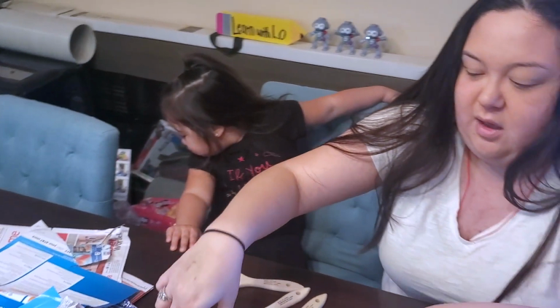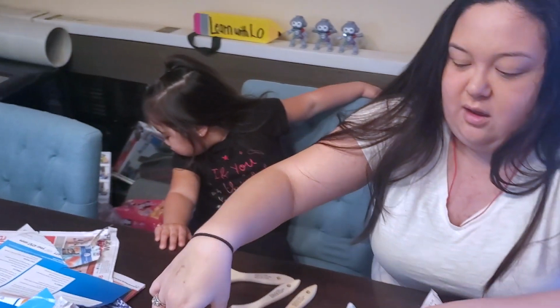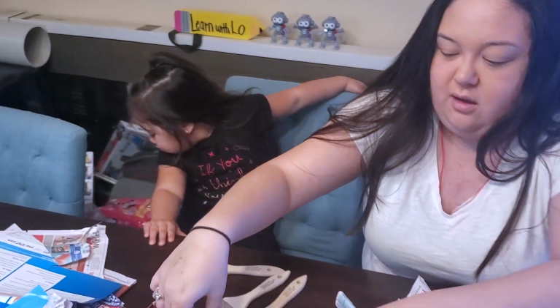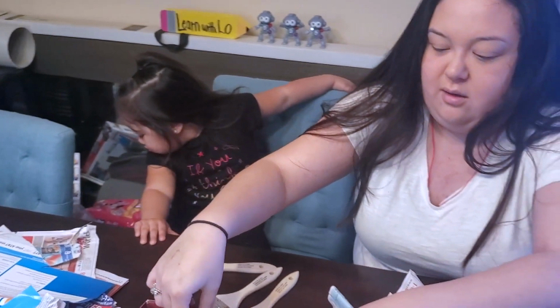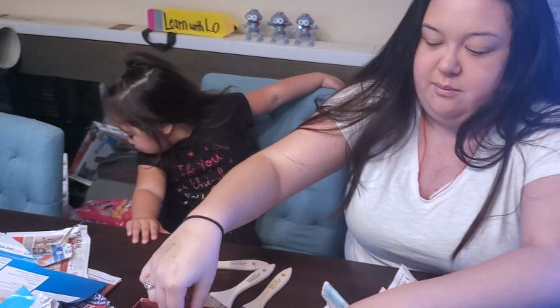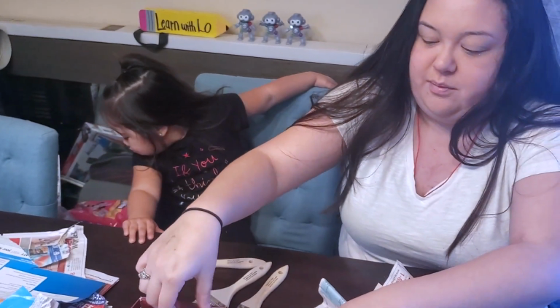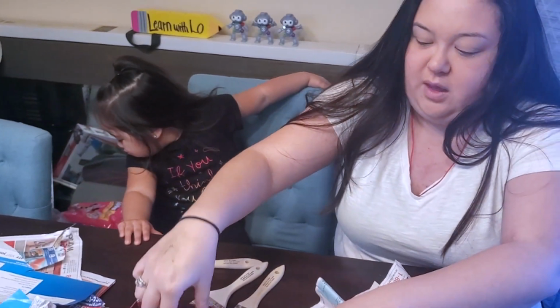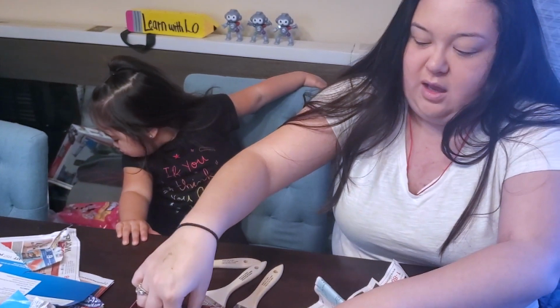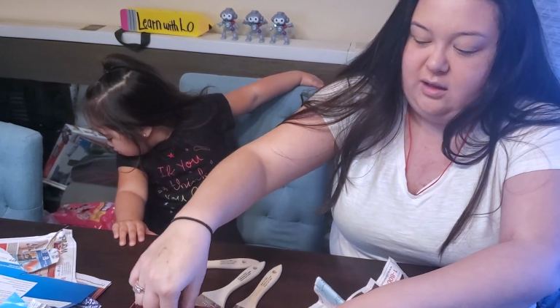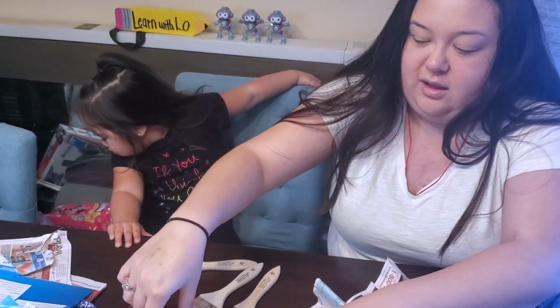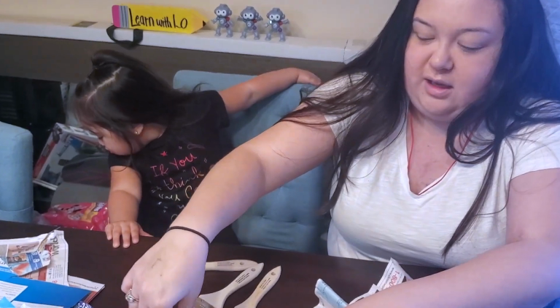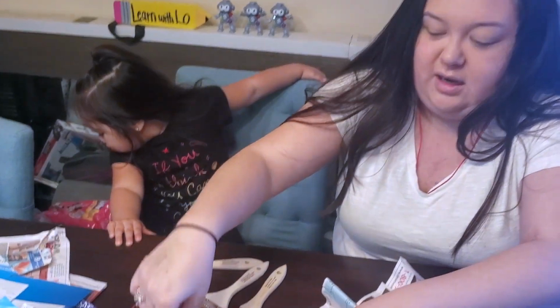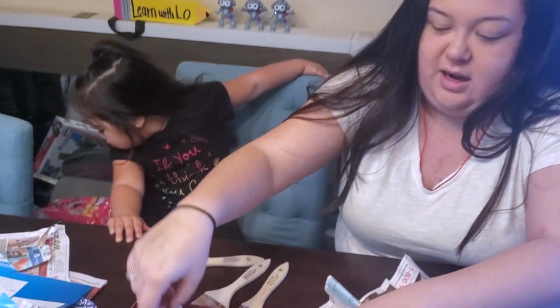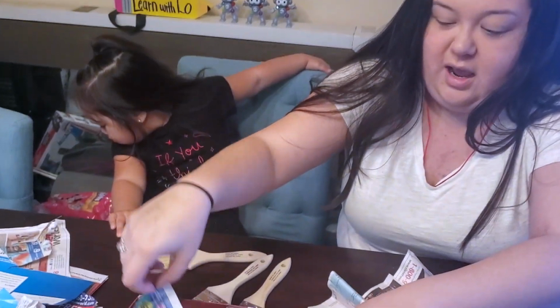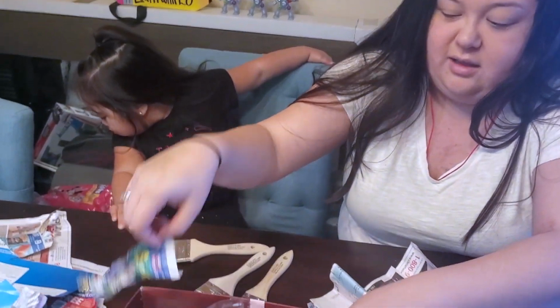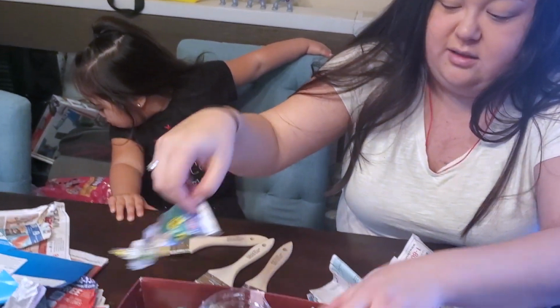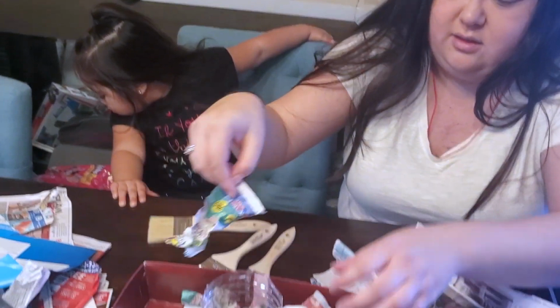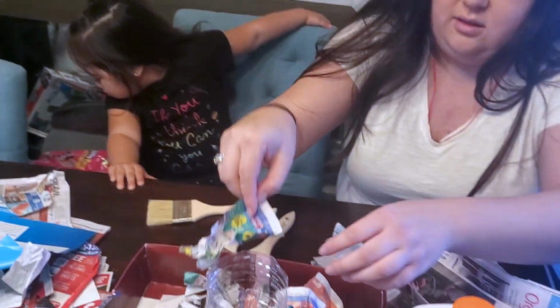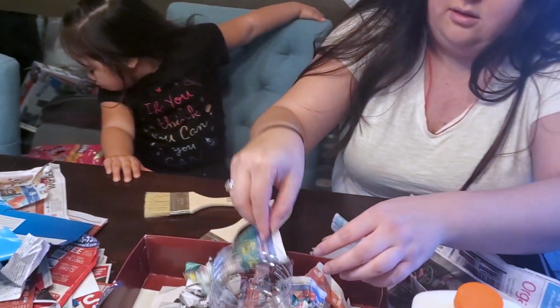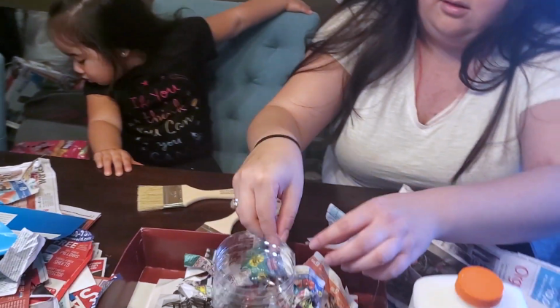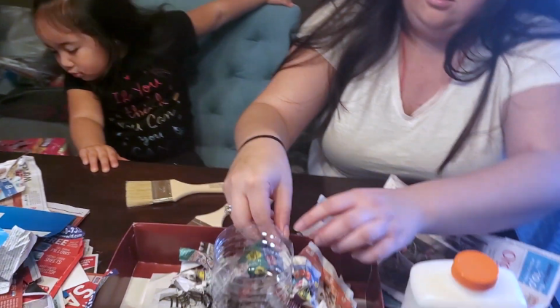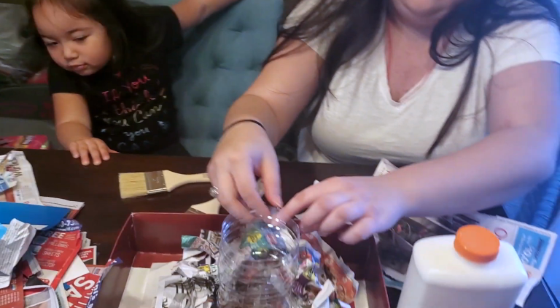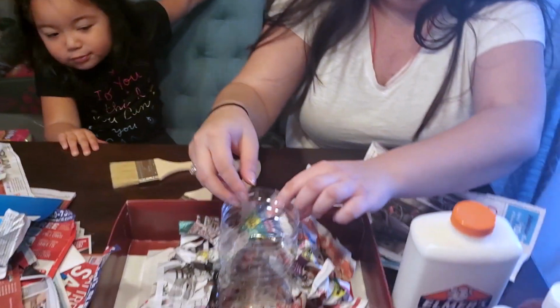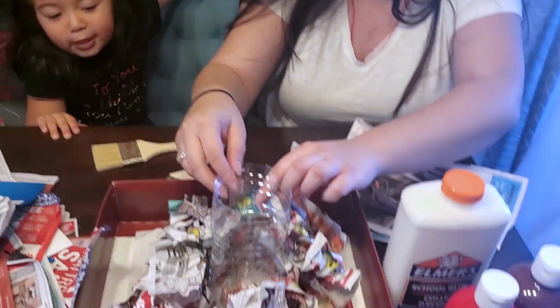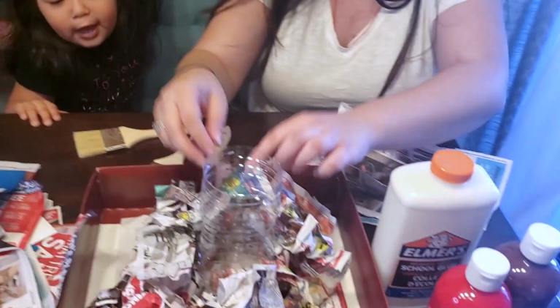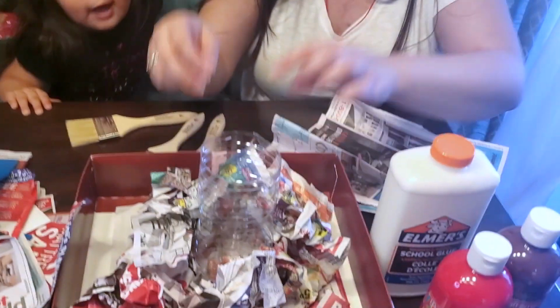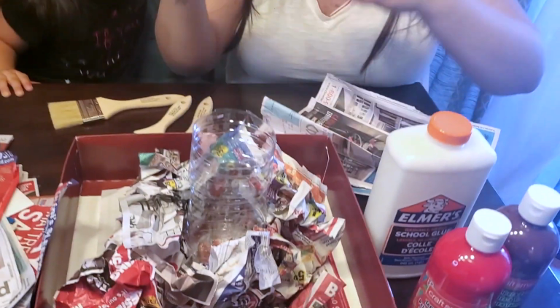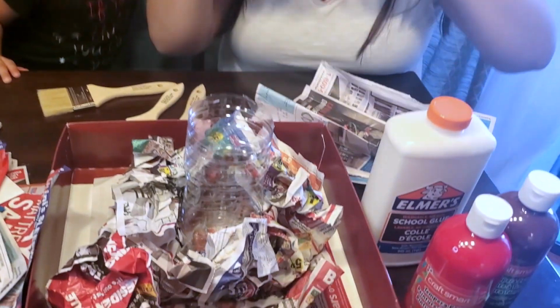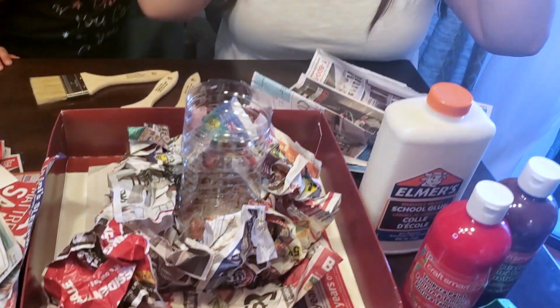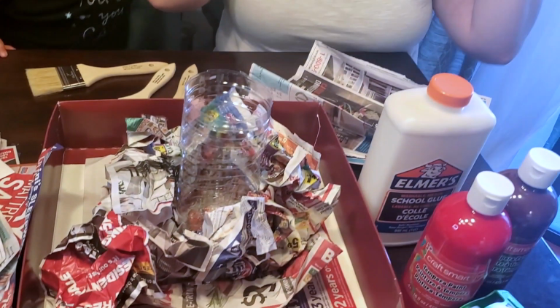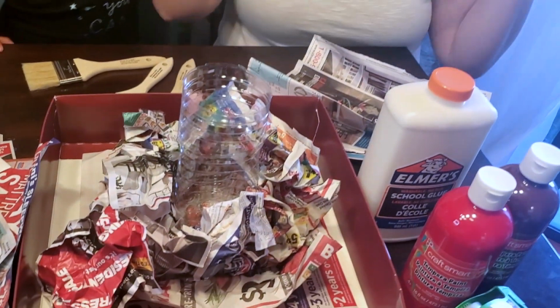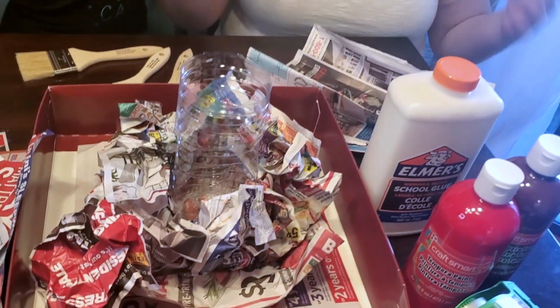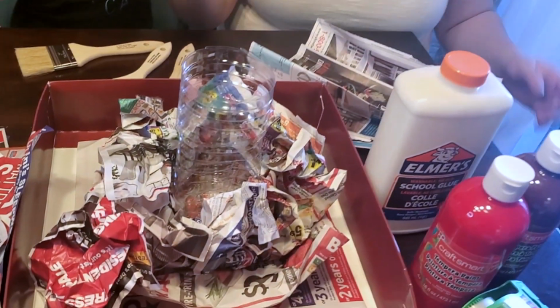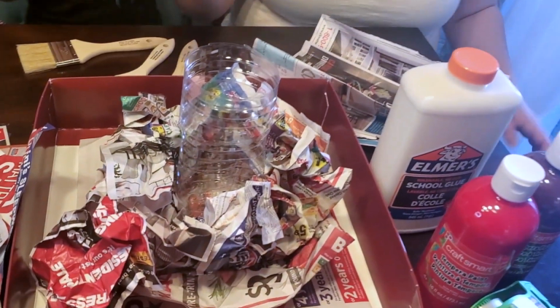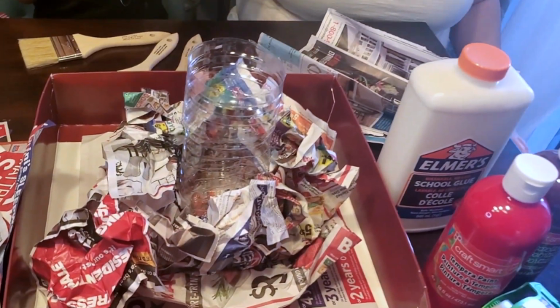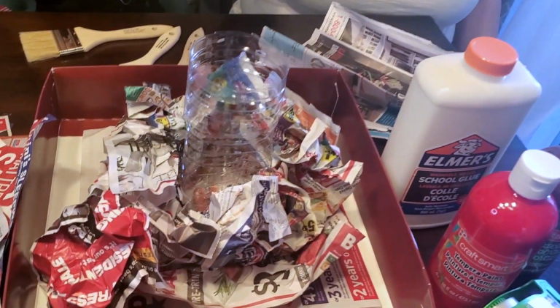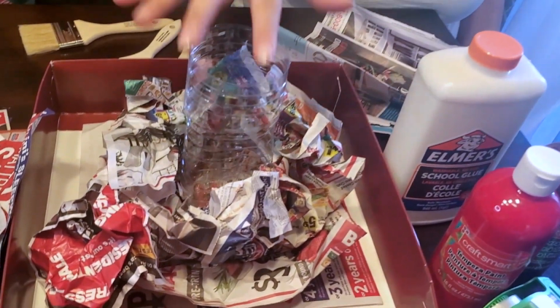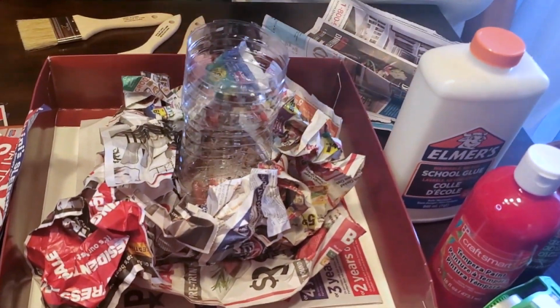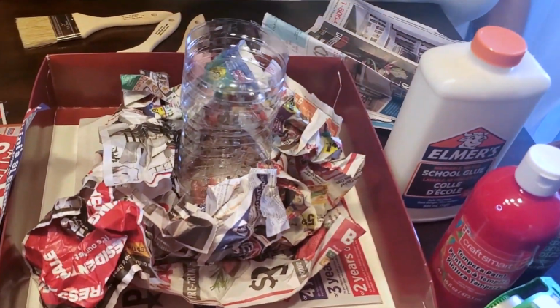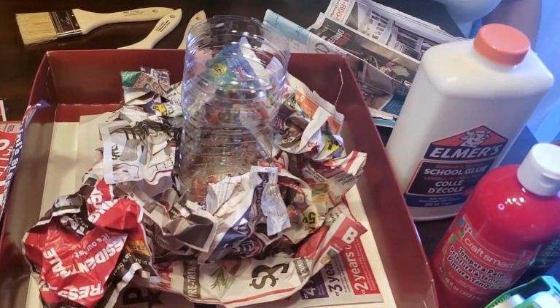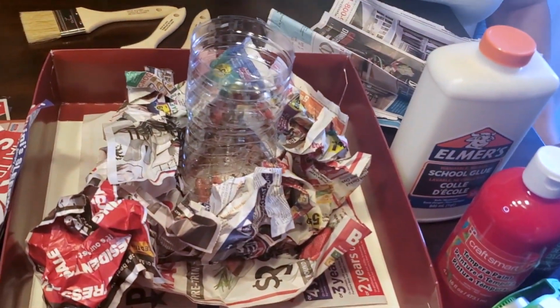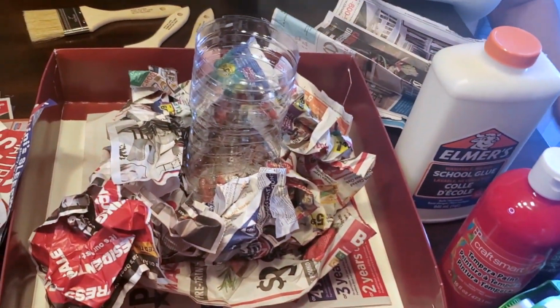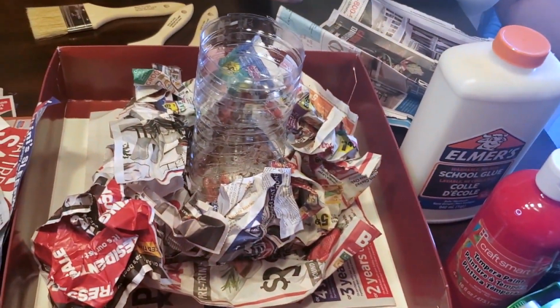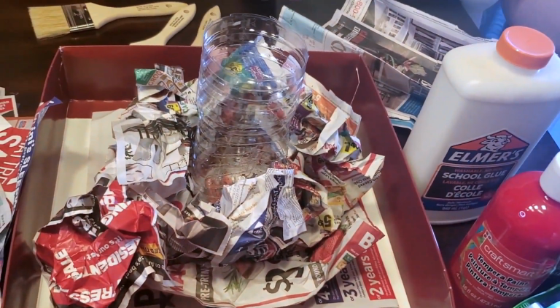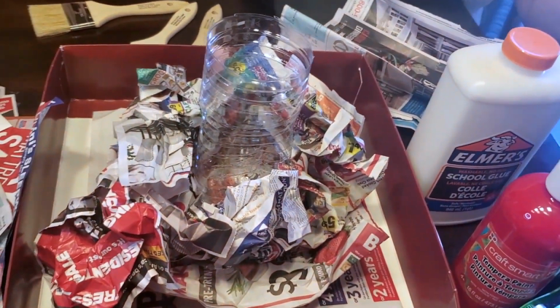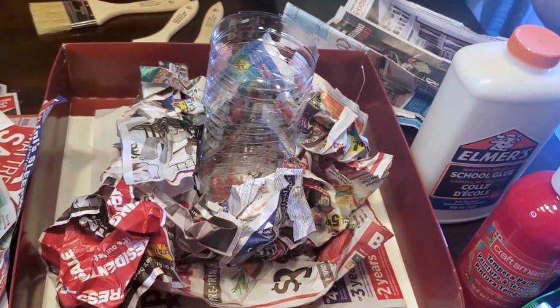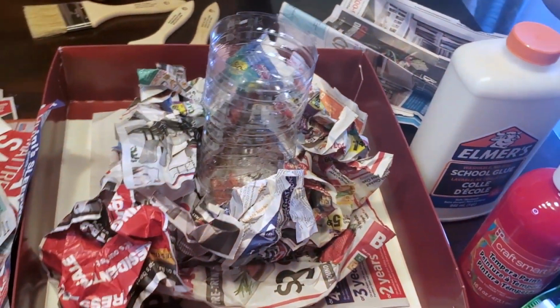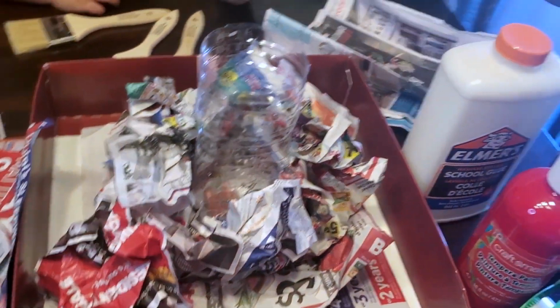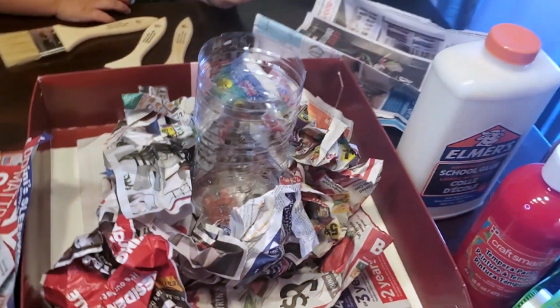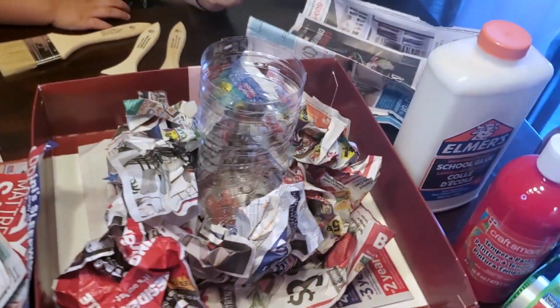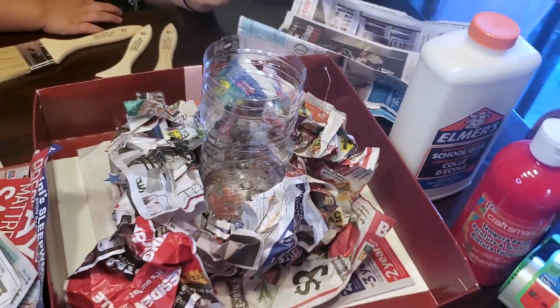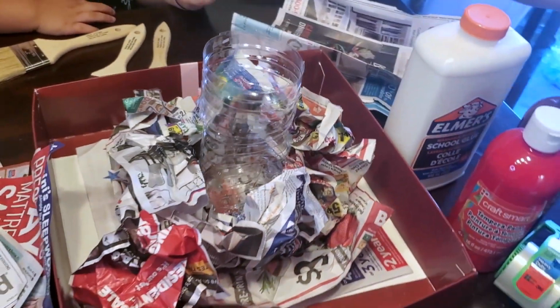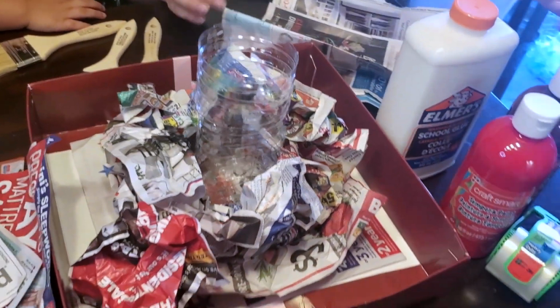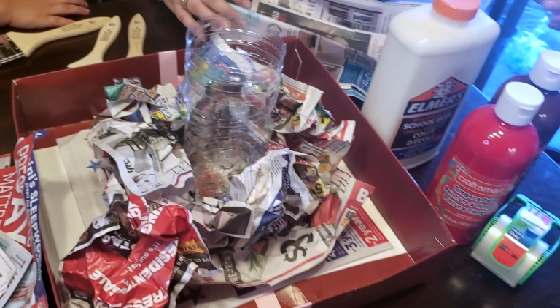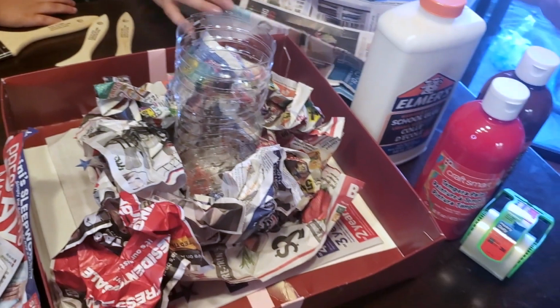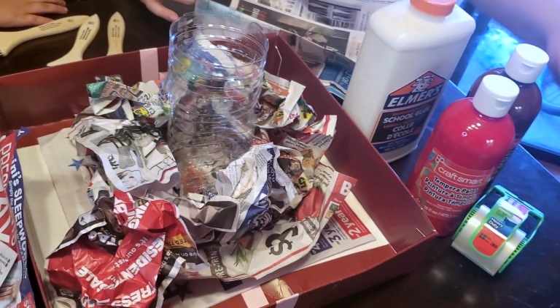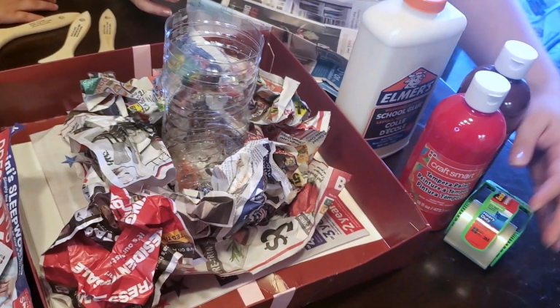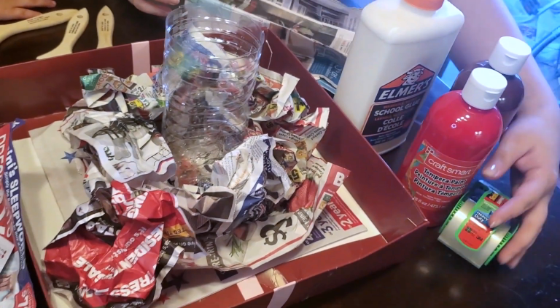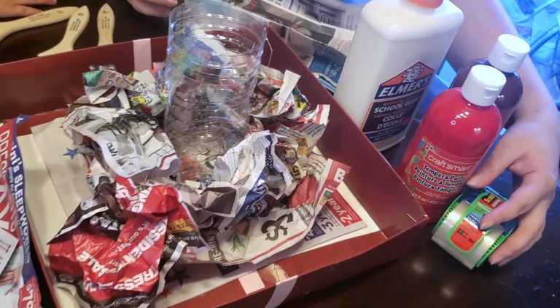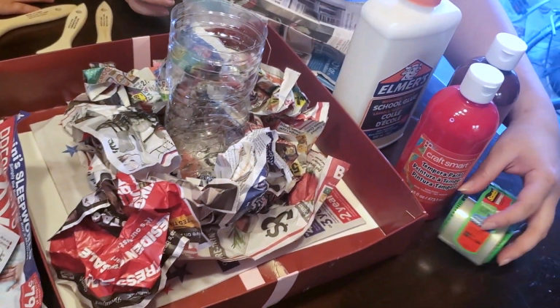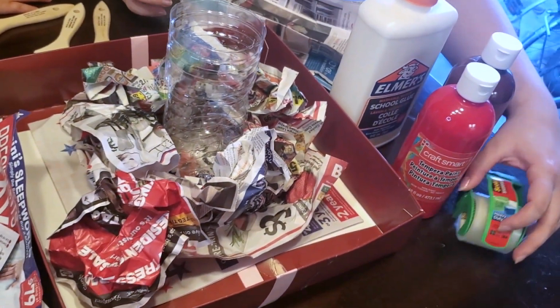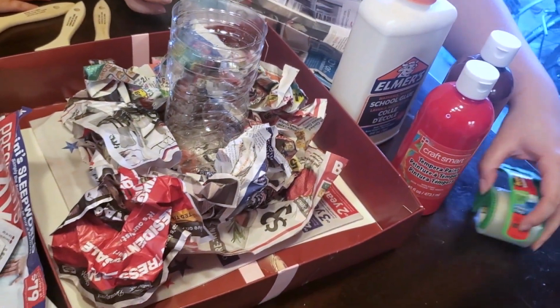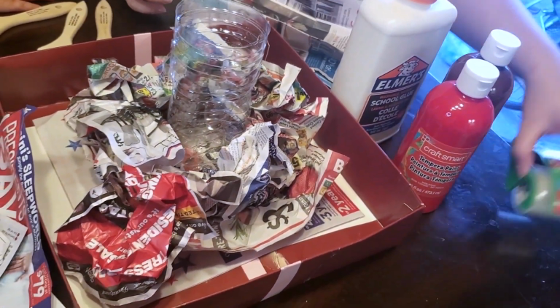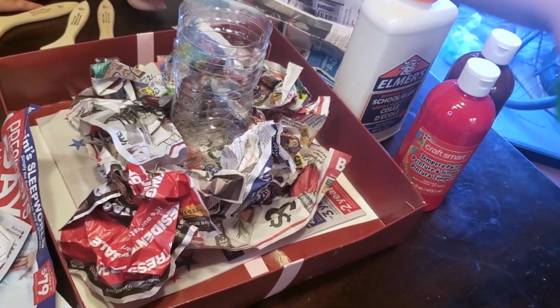Kind of like a net. It's like a net. Then we're going to grab our tape.